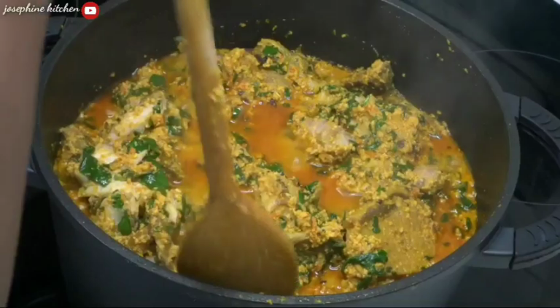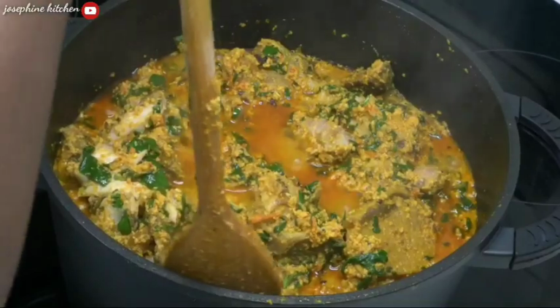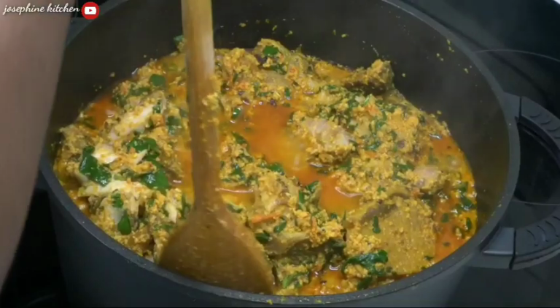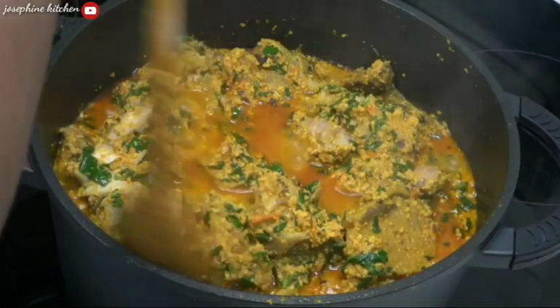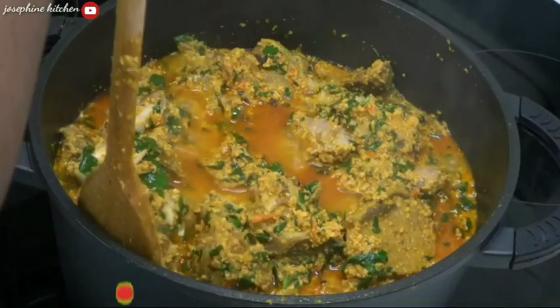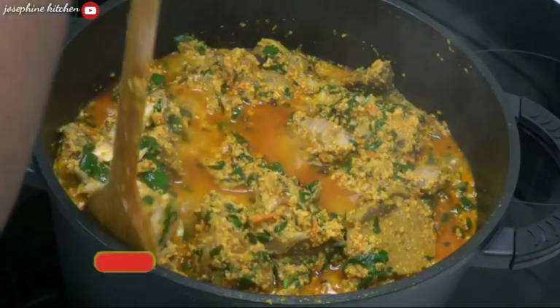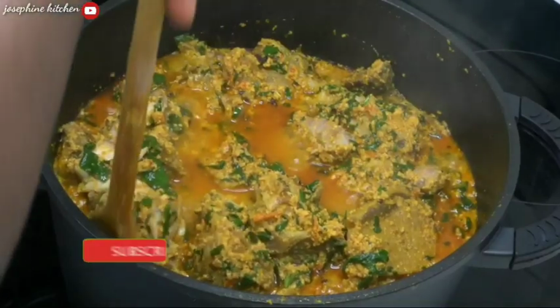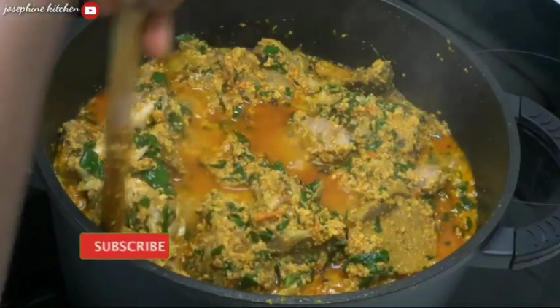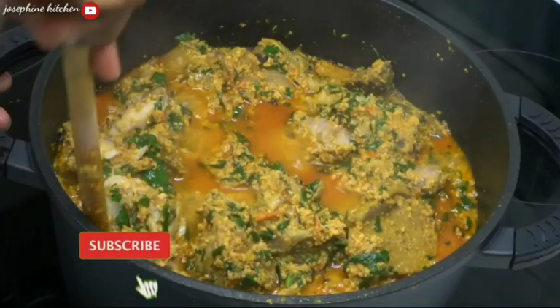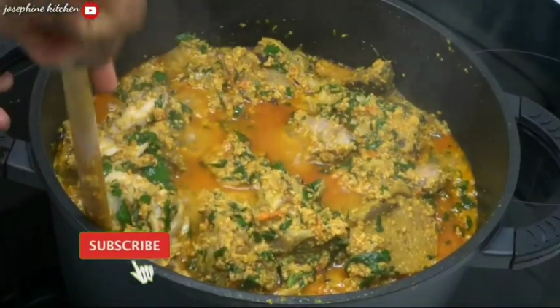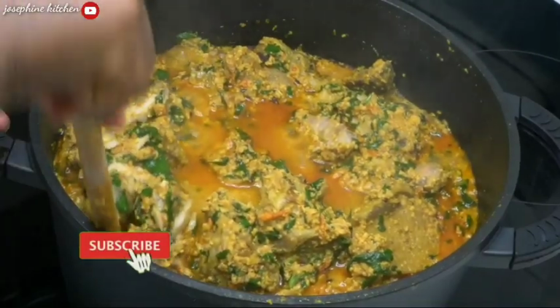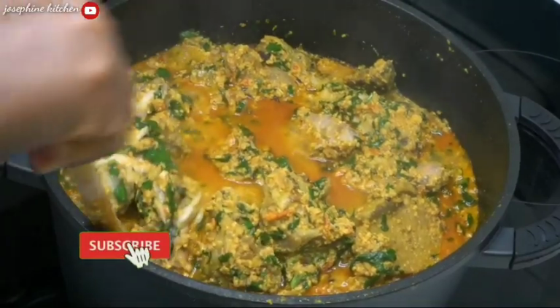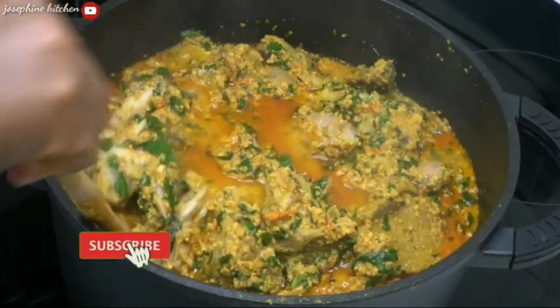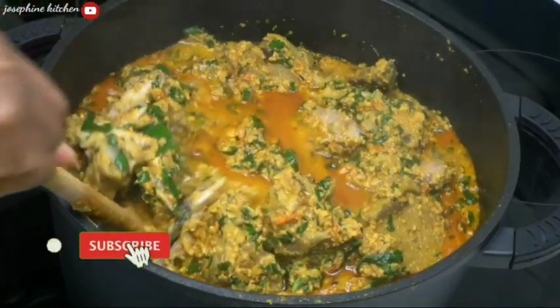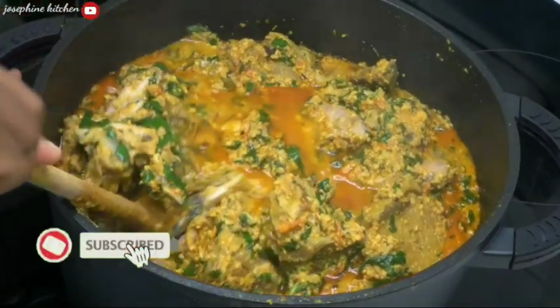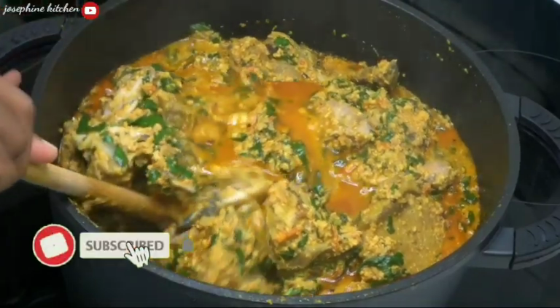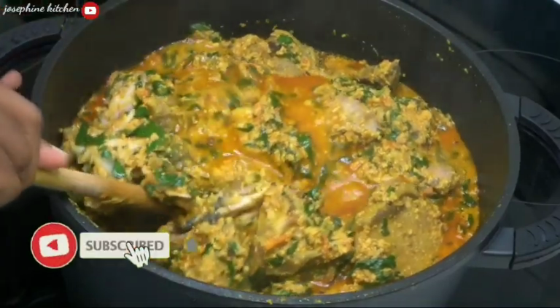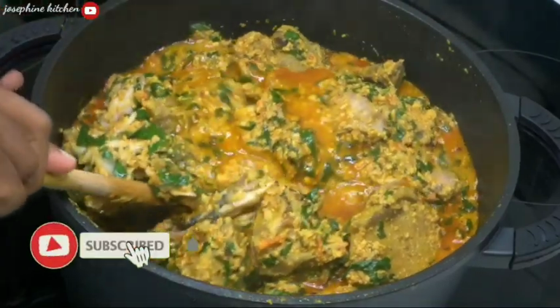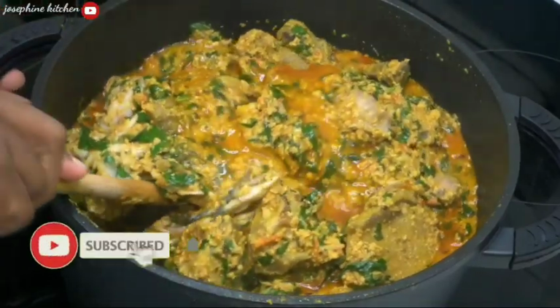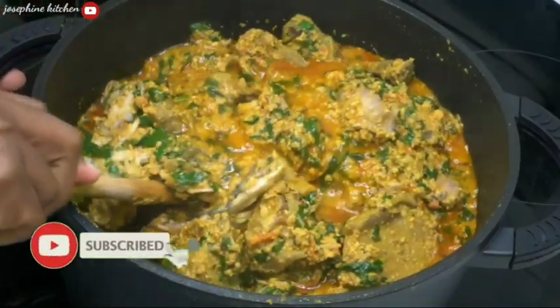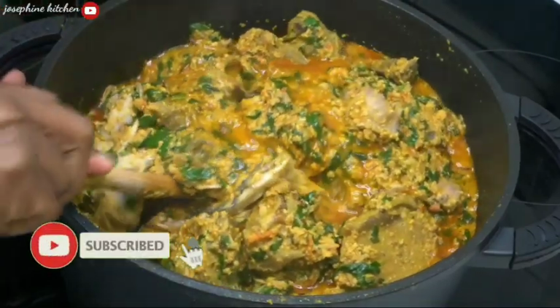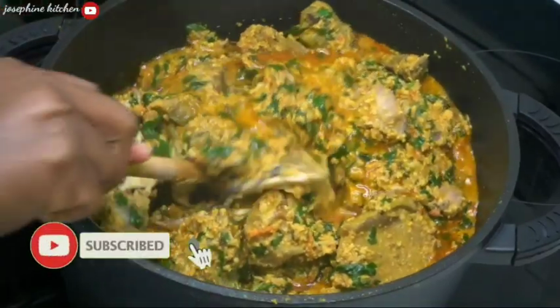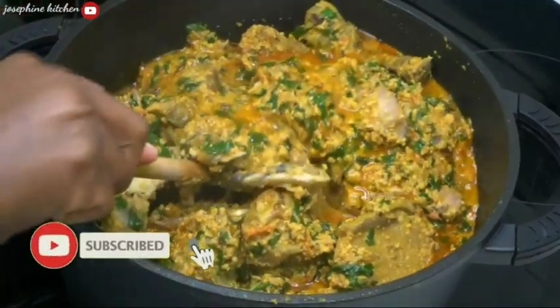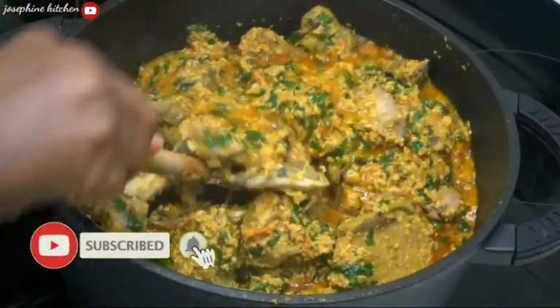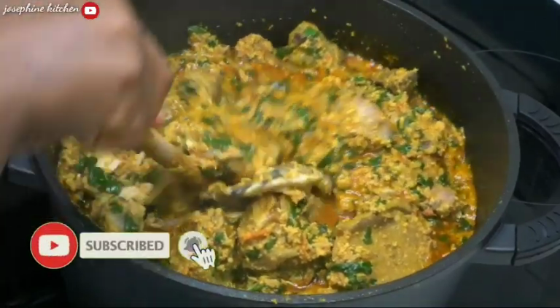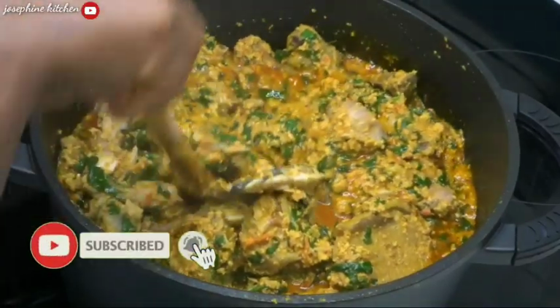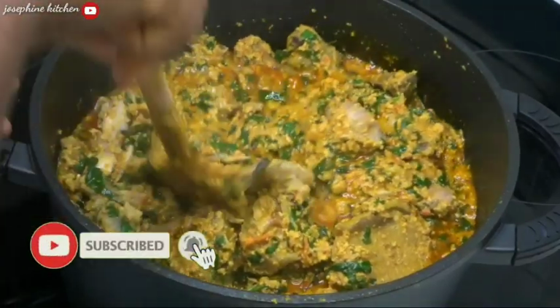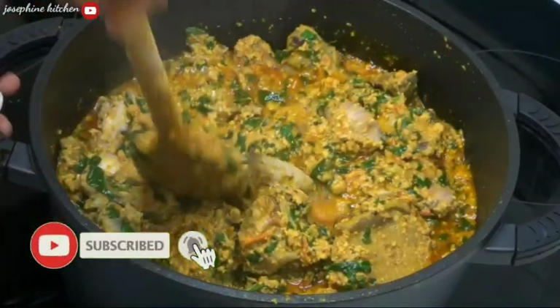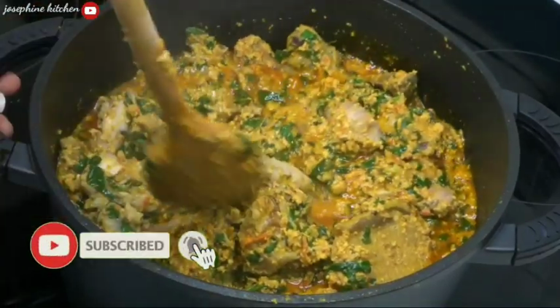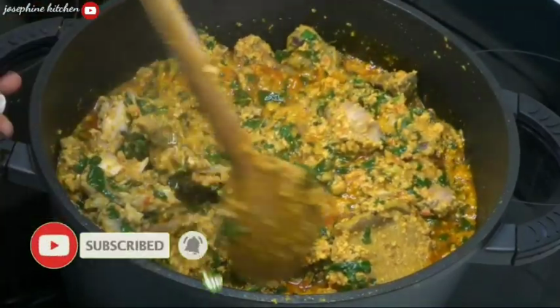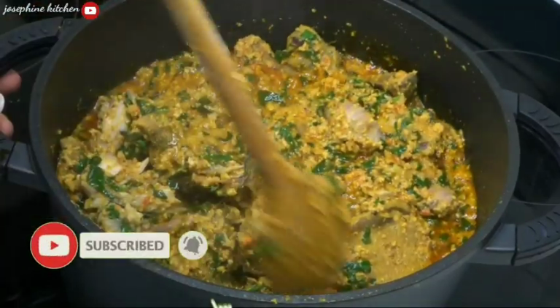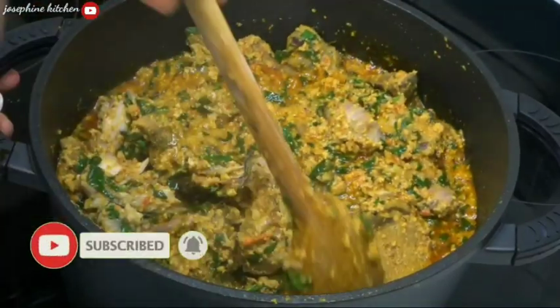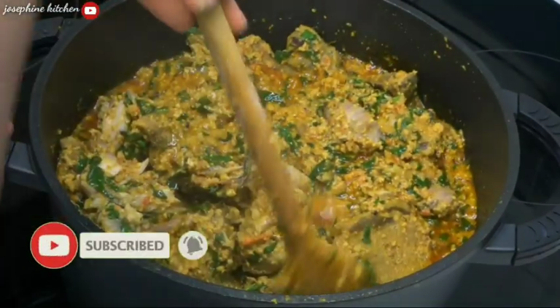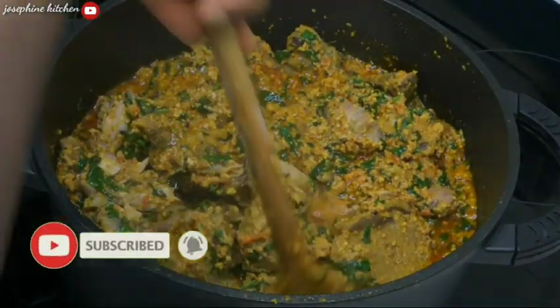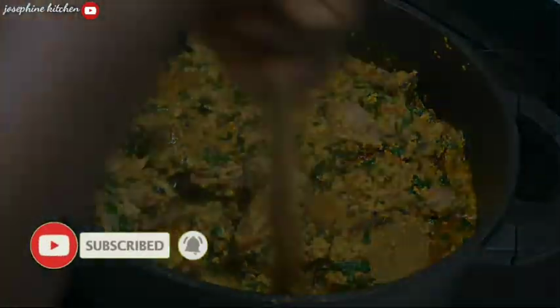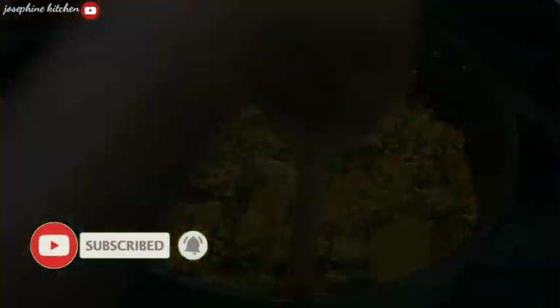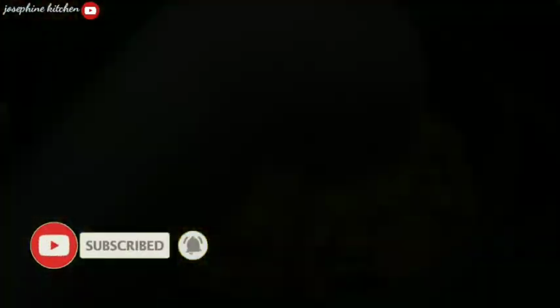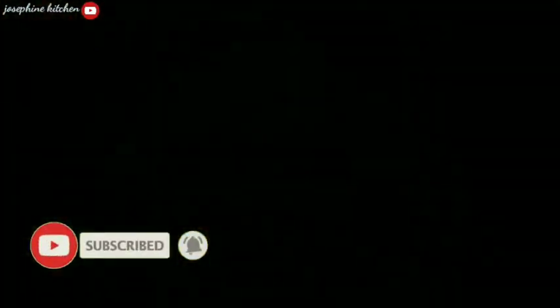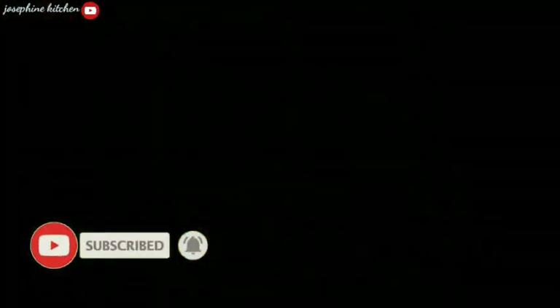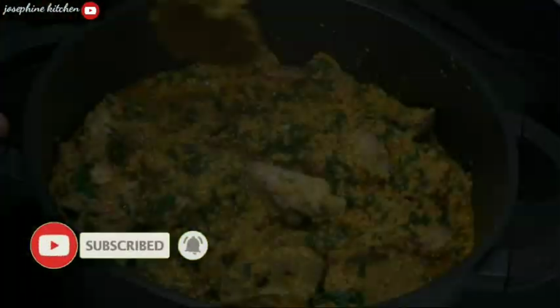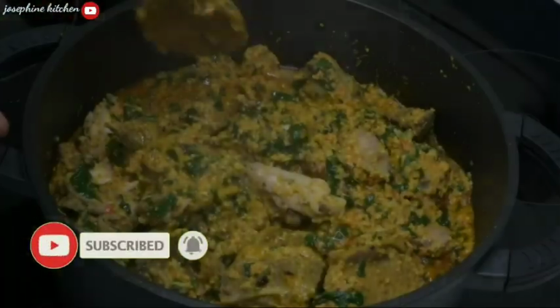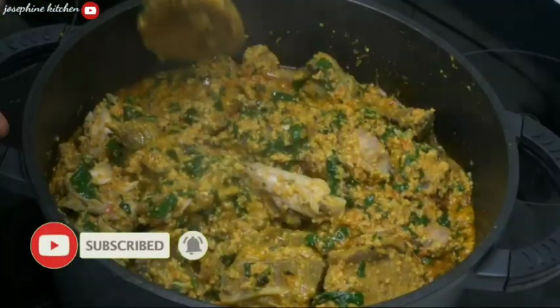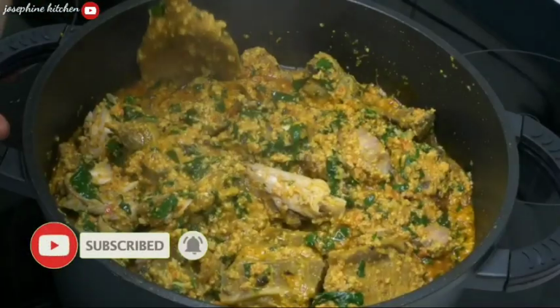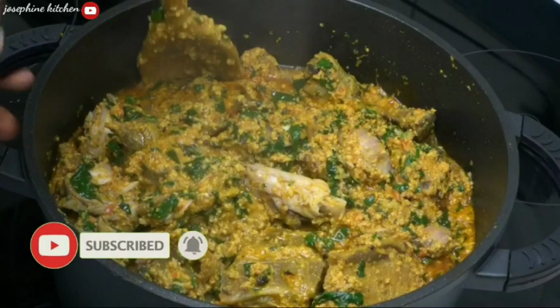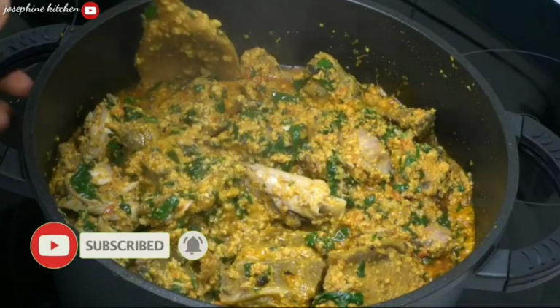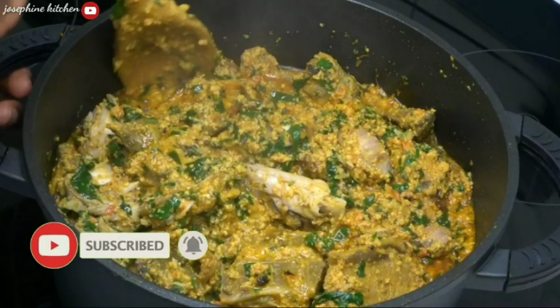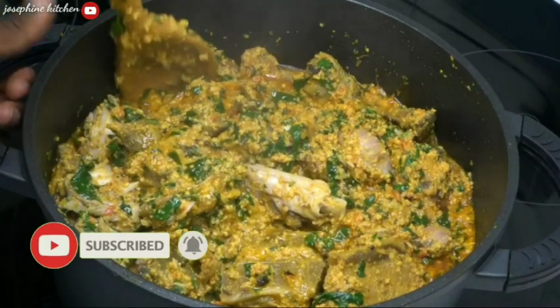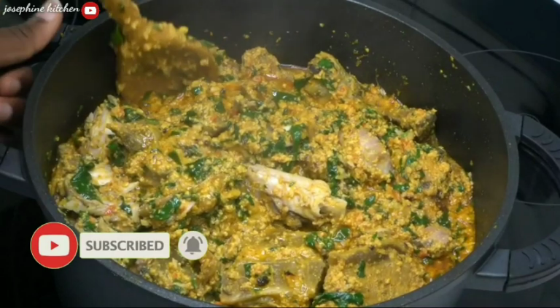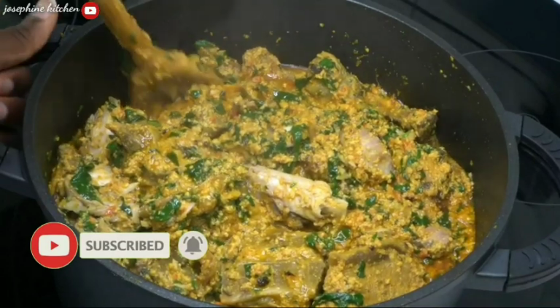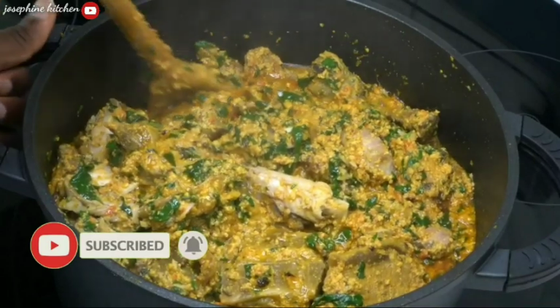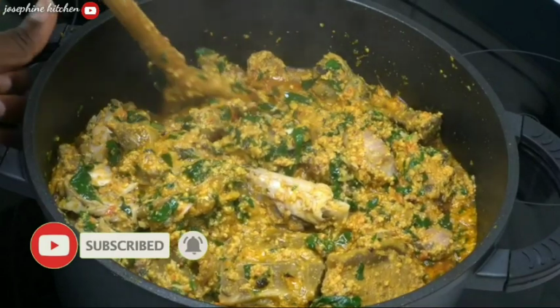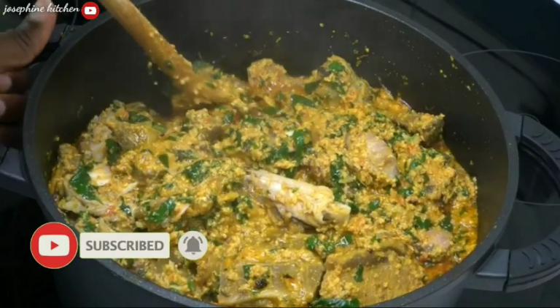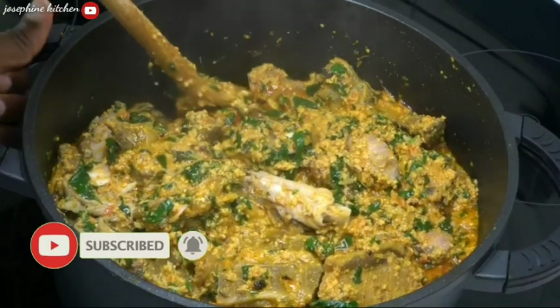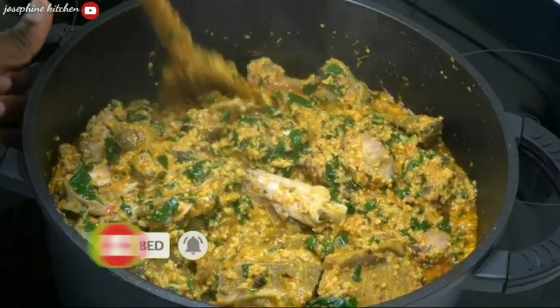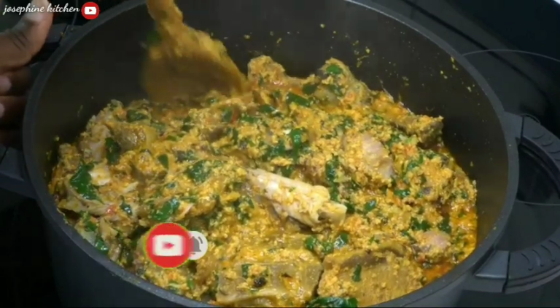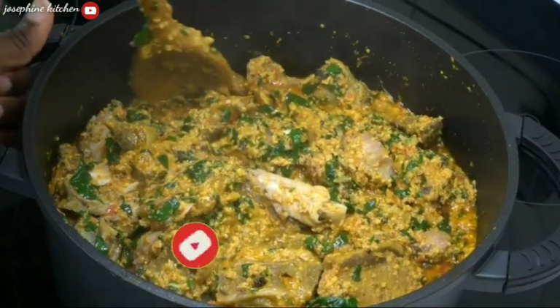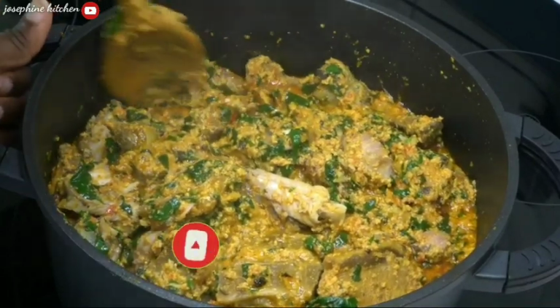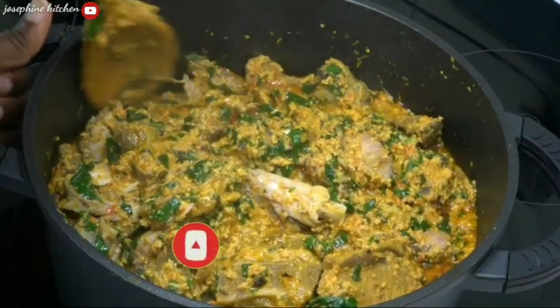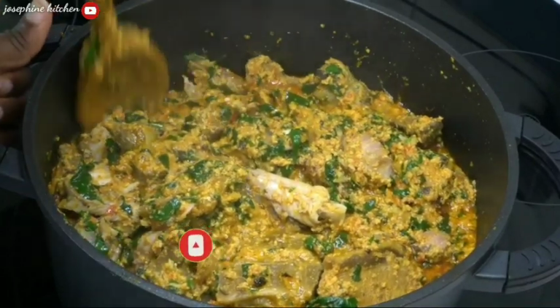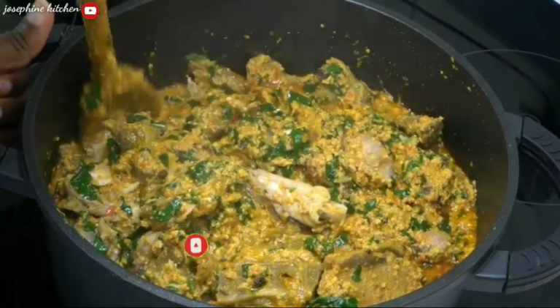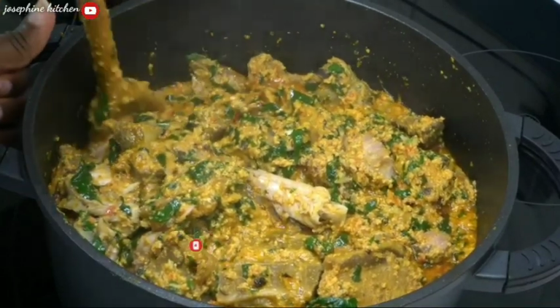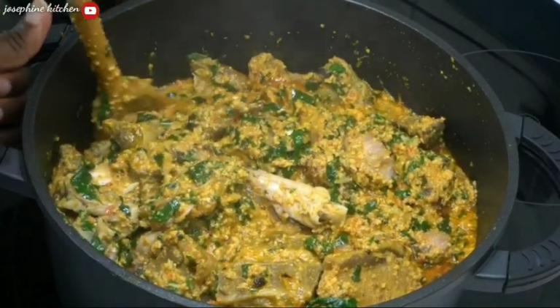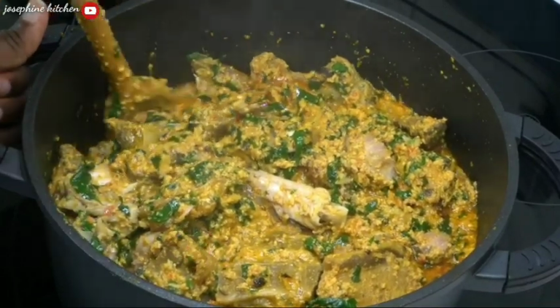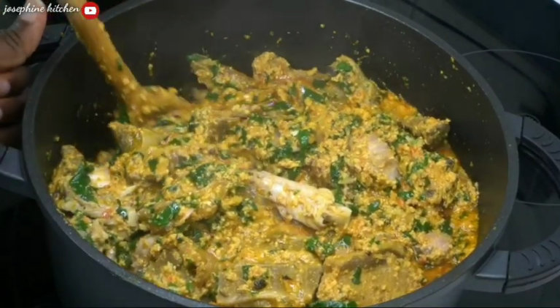Hey guys, welcome back again to the channel. Today I'm going to show you how I make my overseas soup at home, so stay connected.